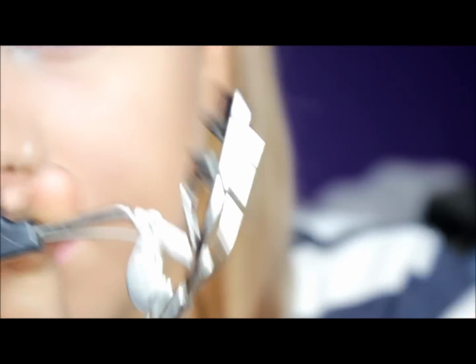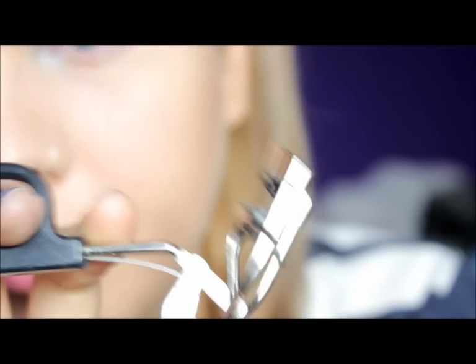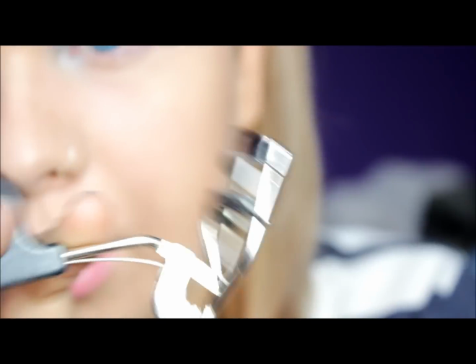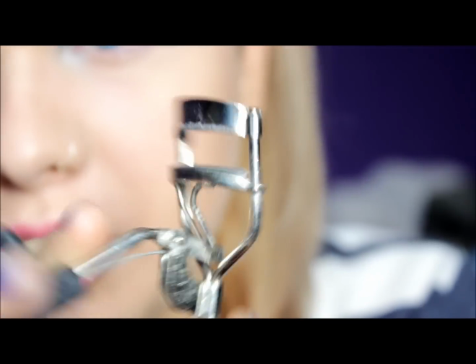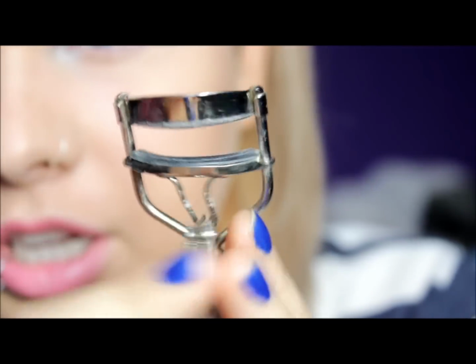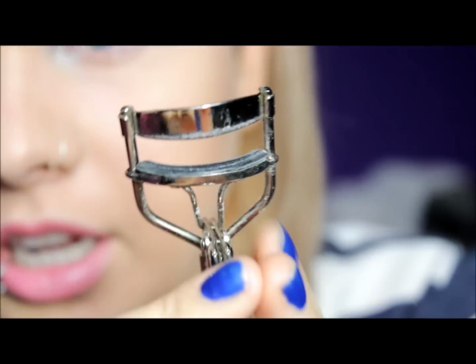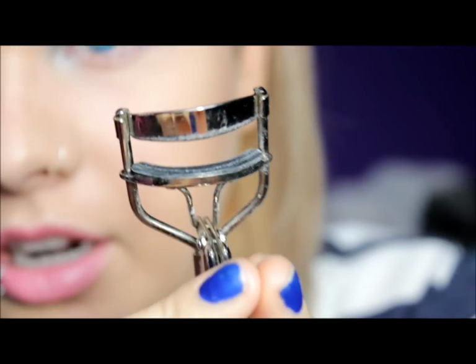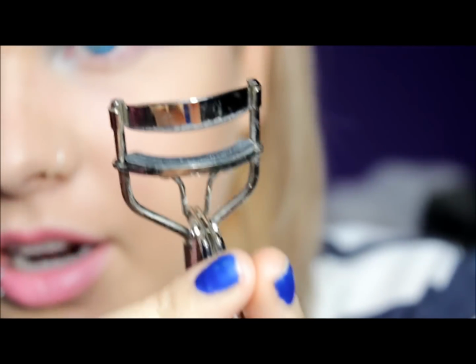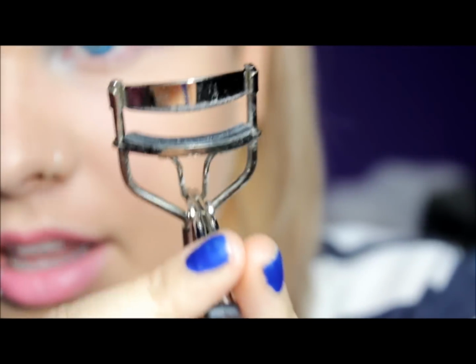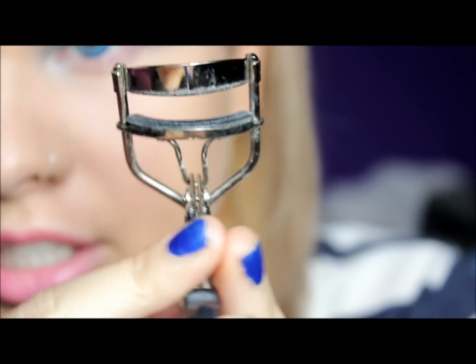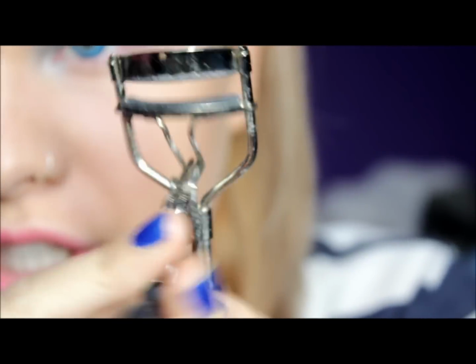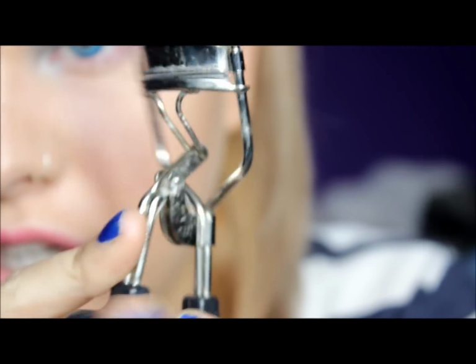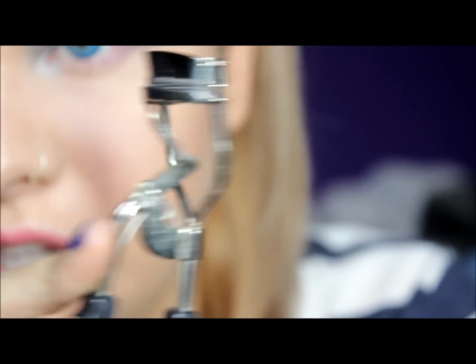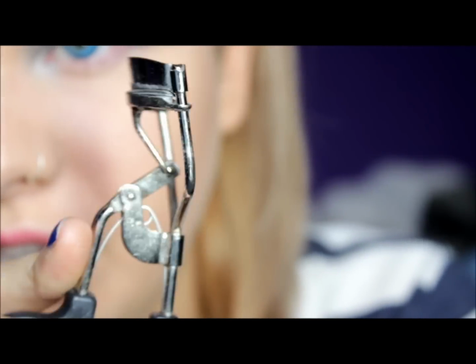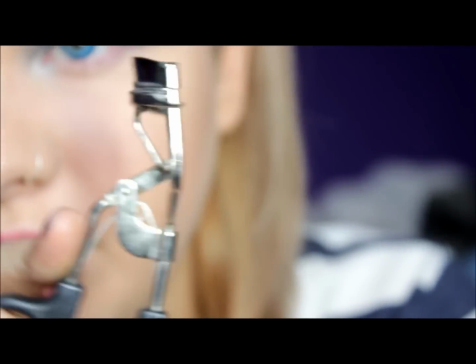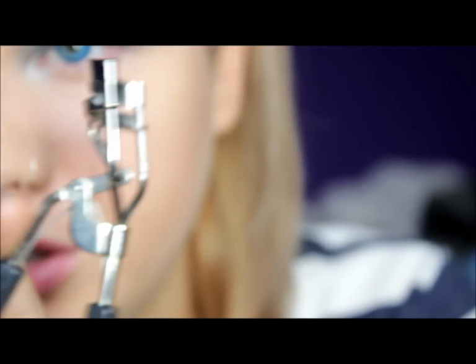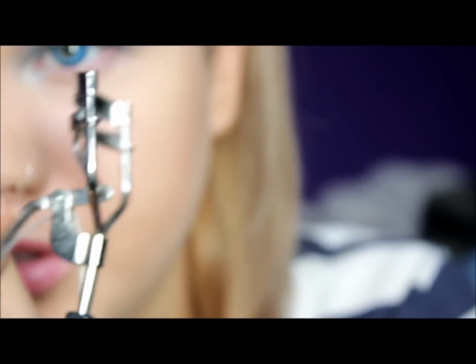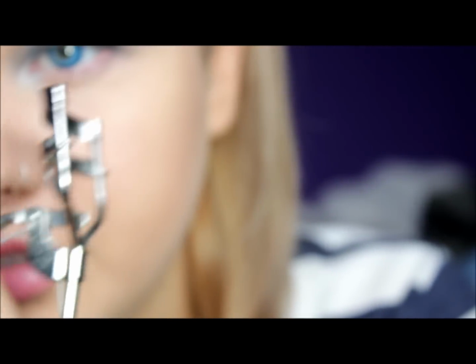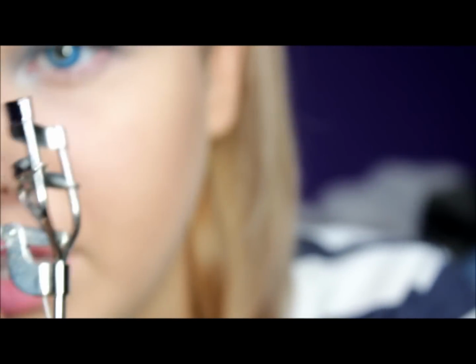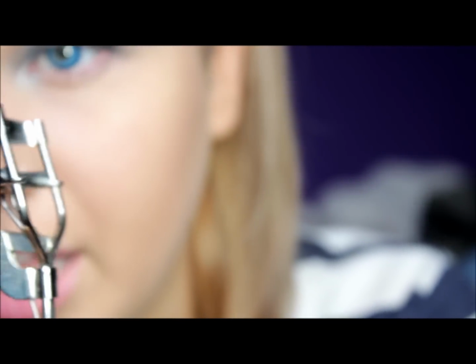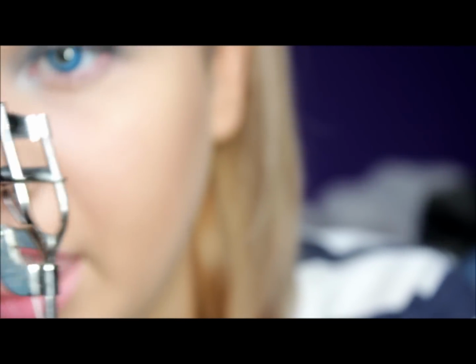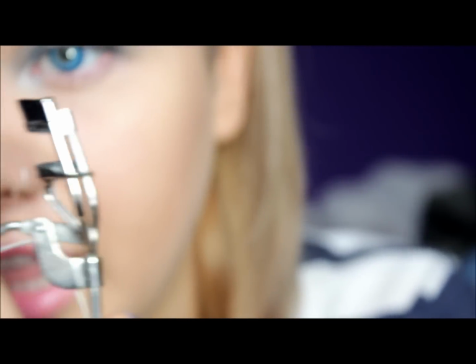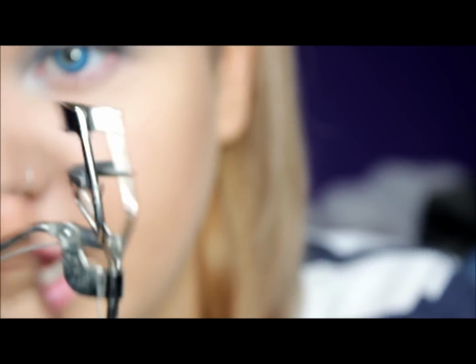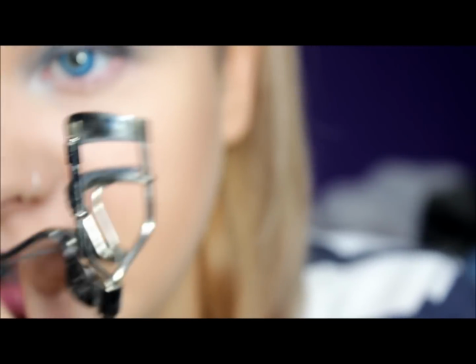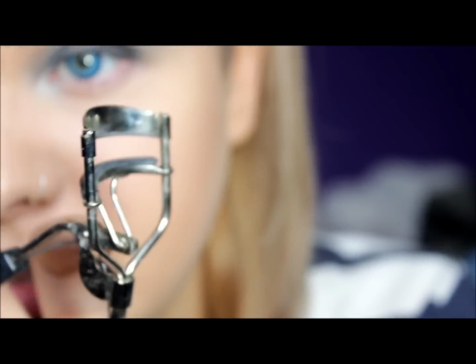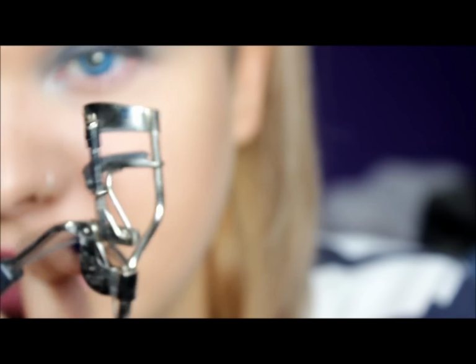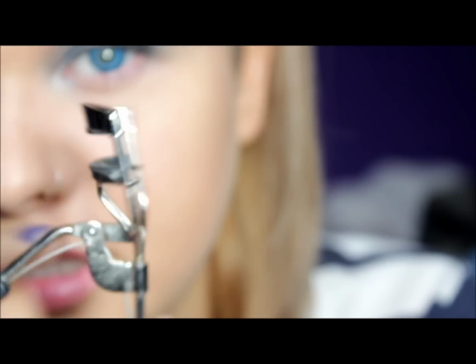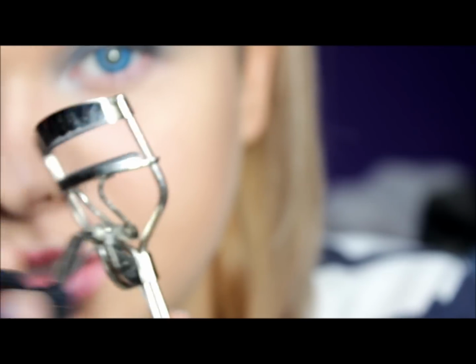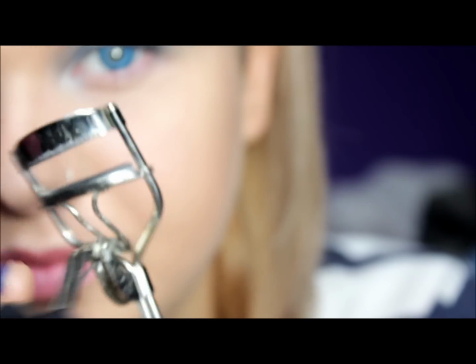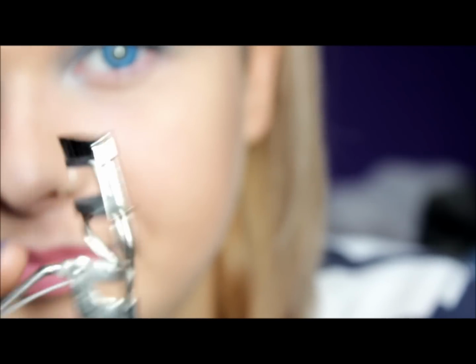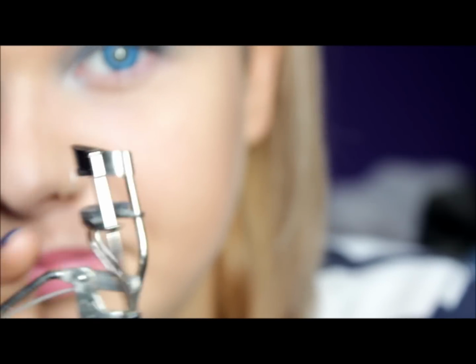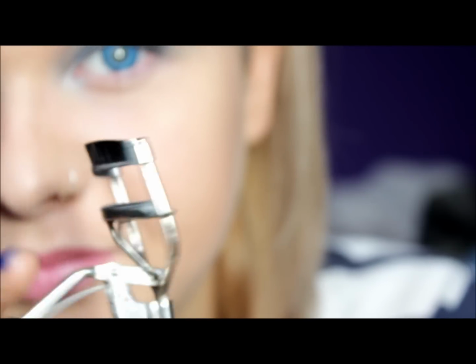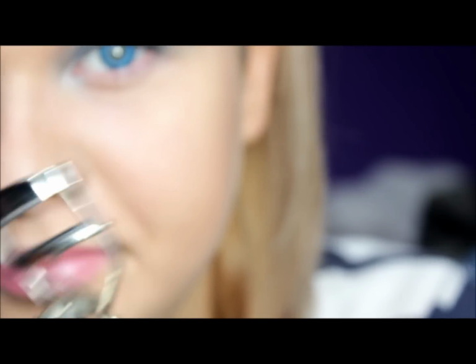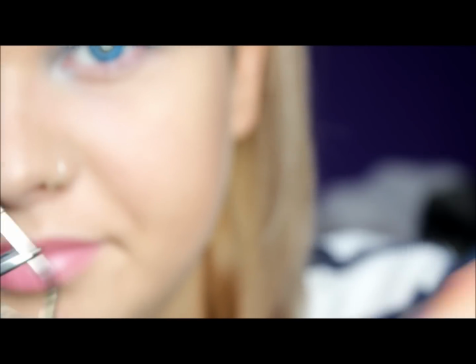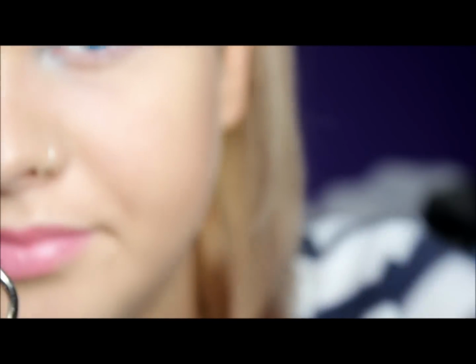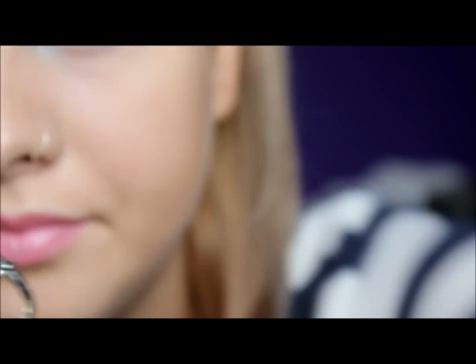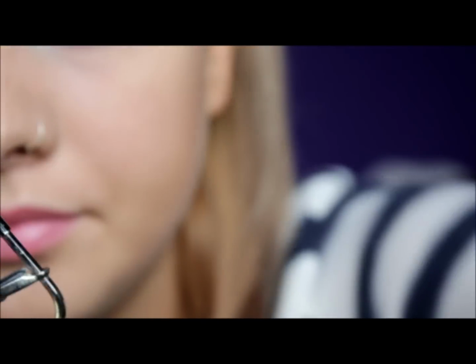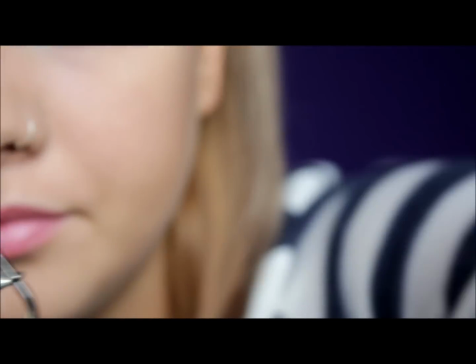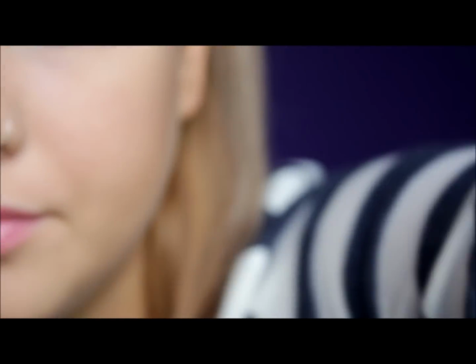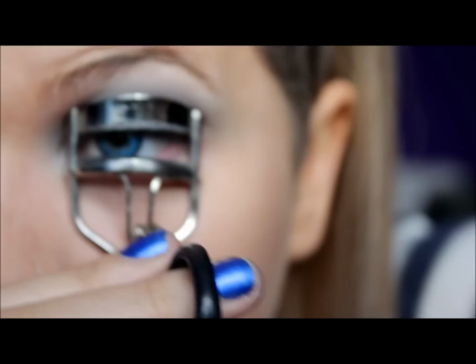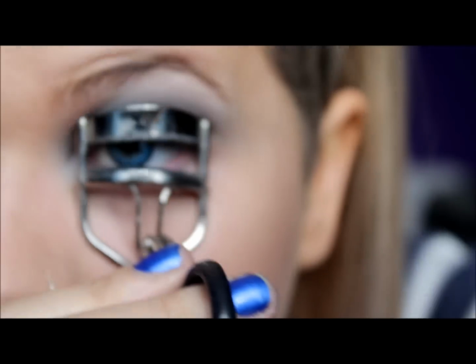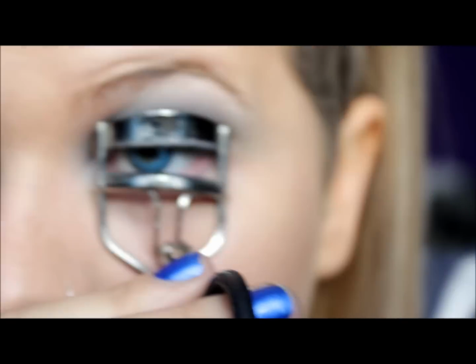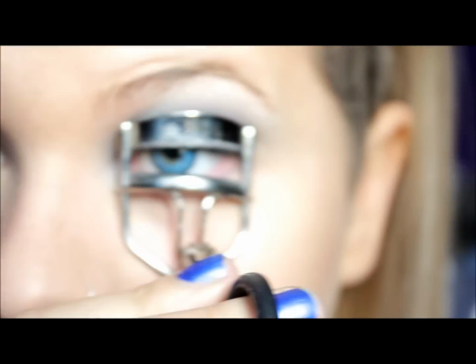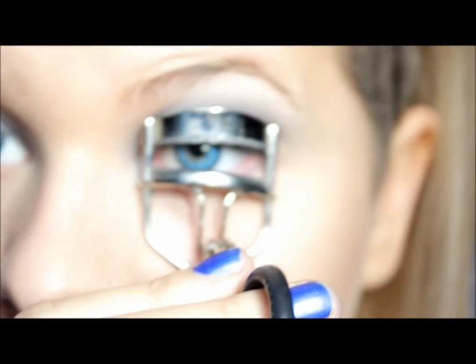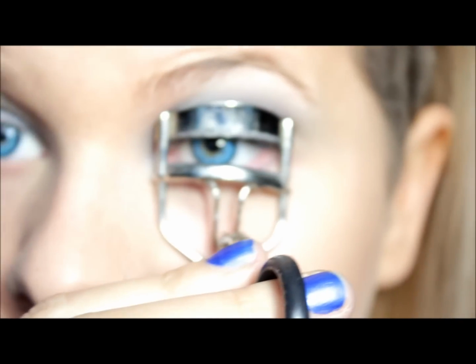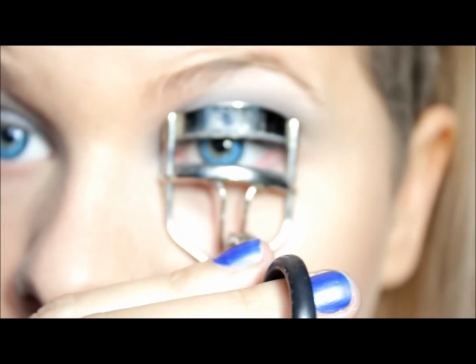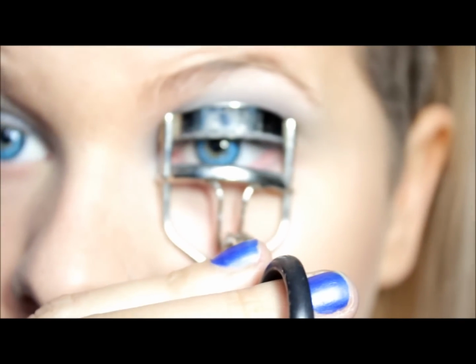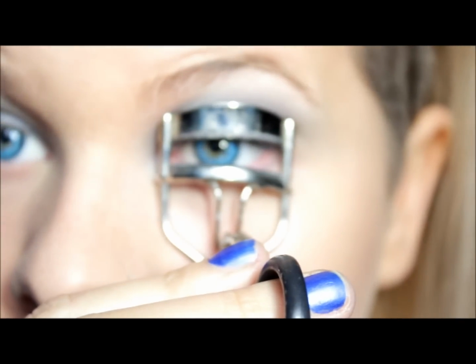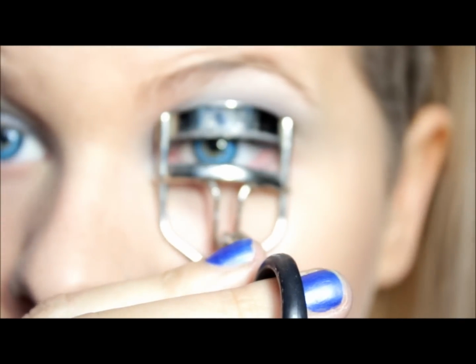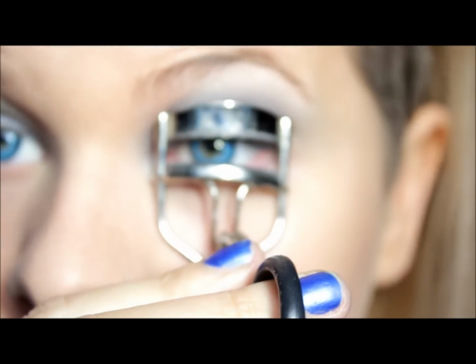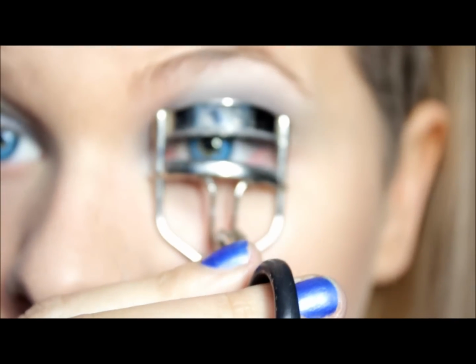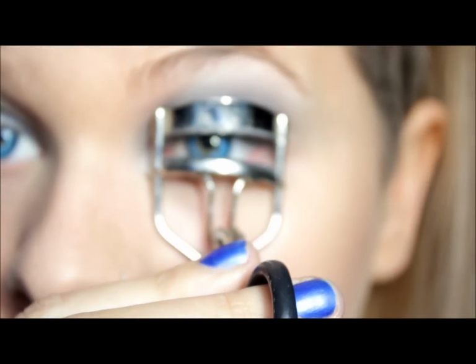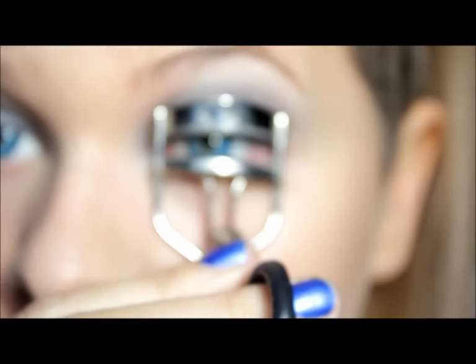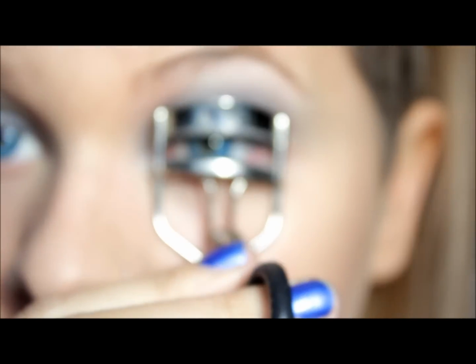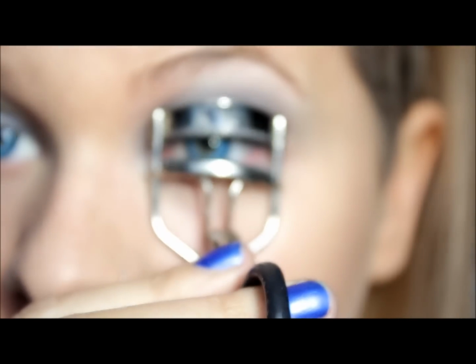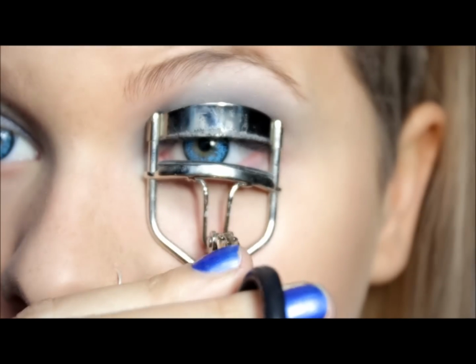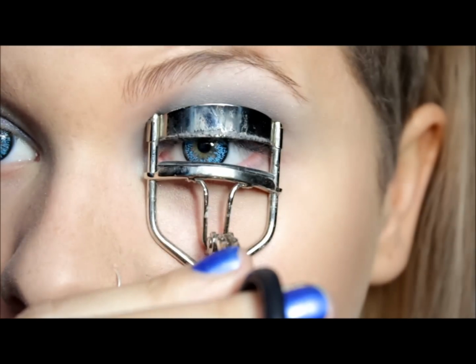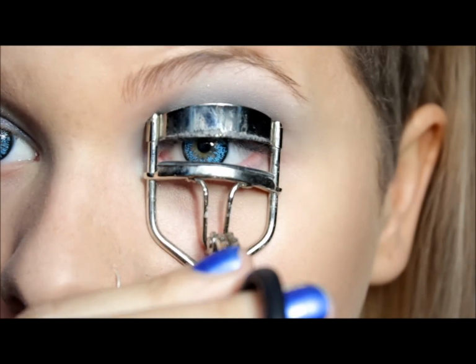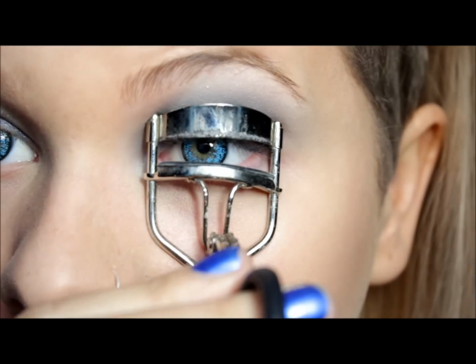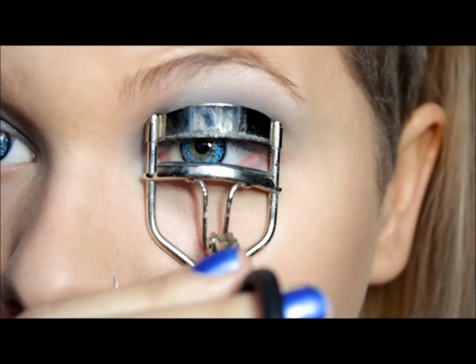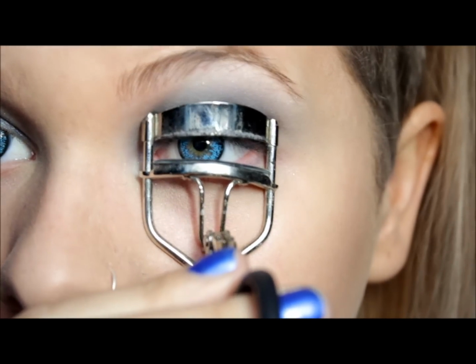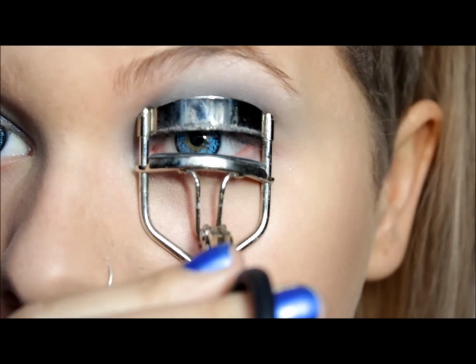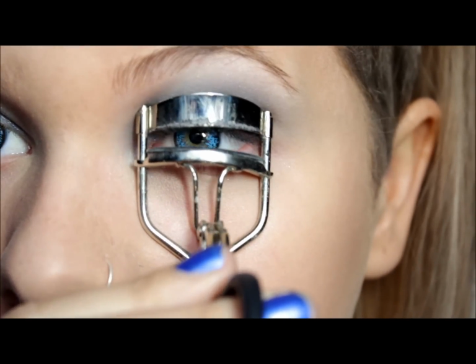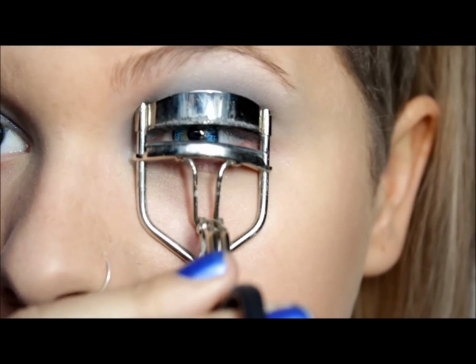Make sure you get an eyelash curler like this and curl your lashes.